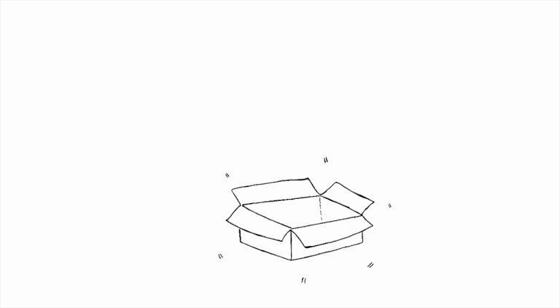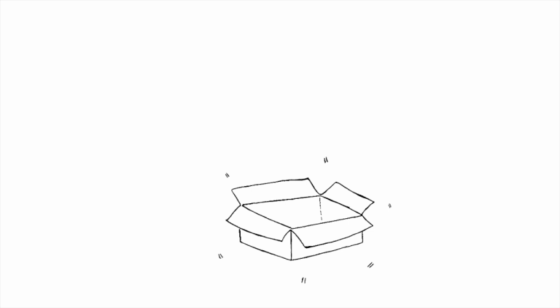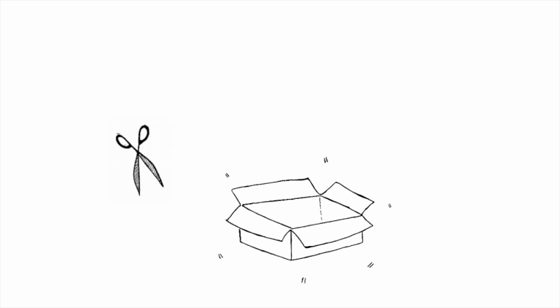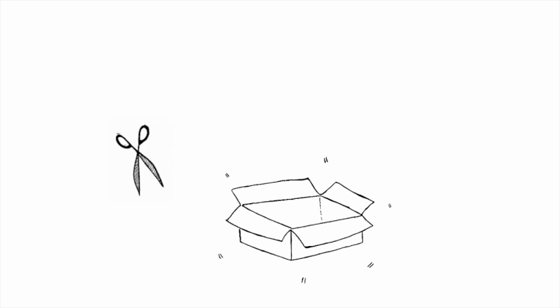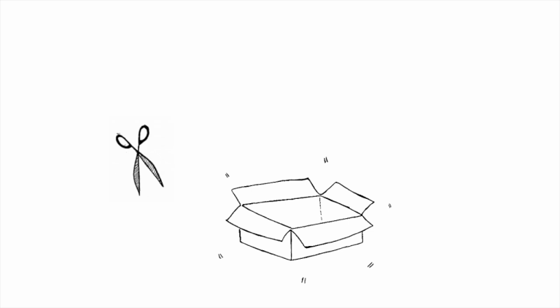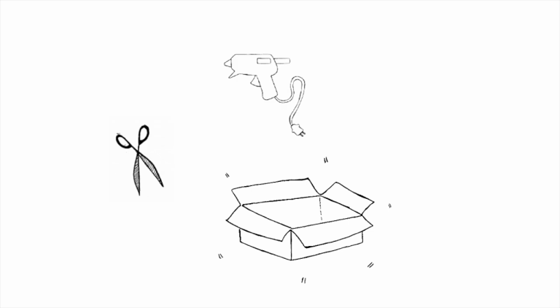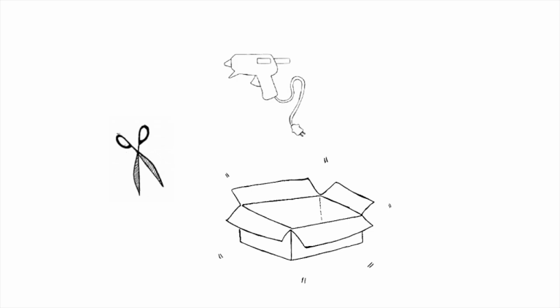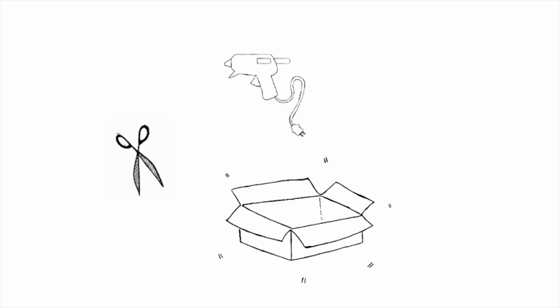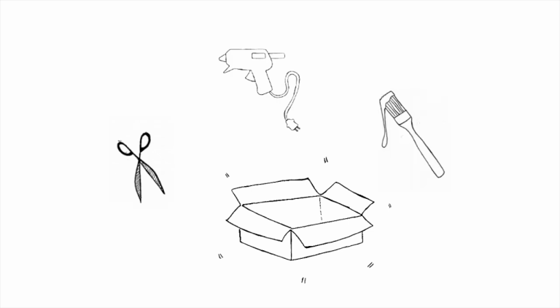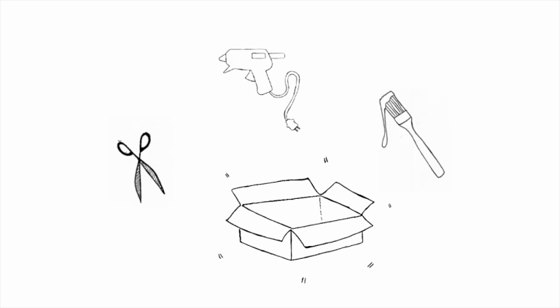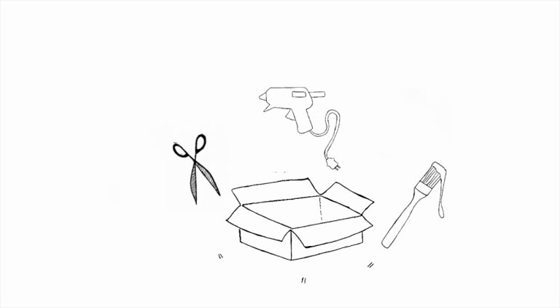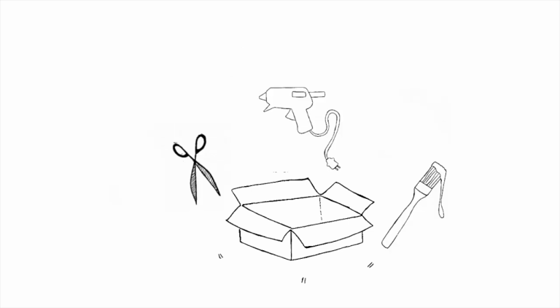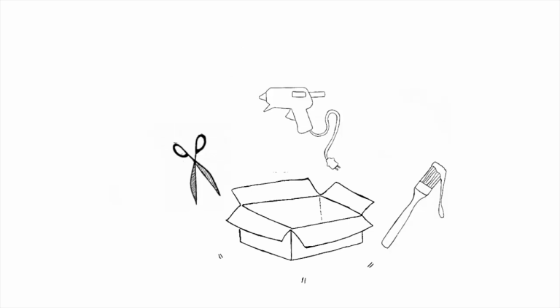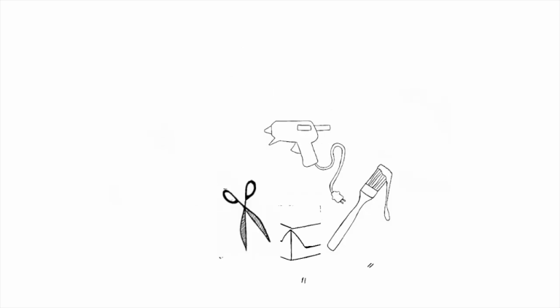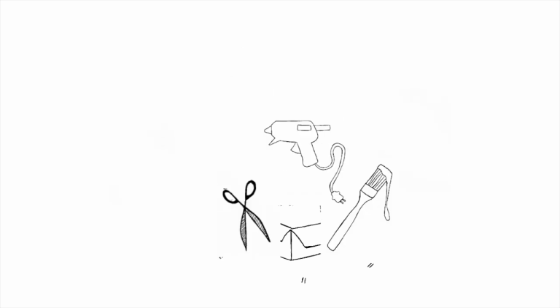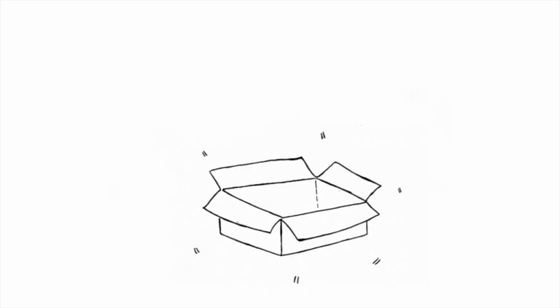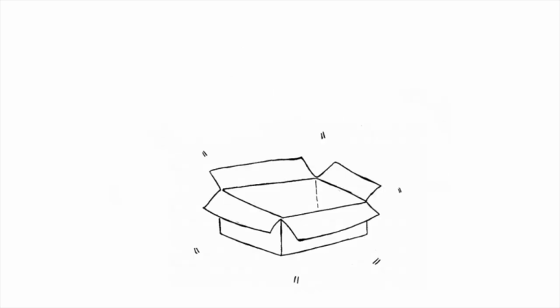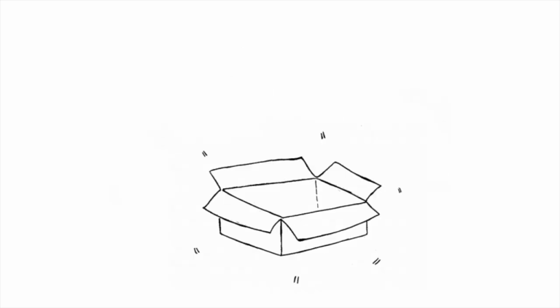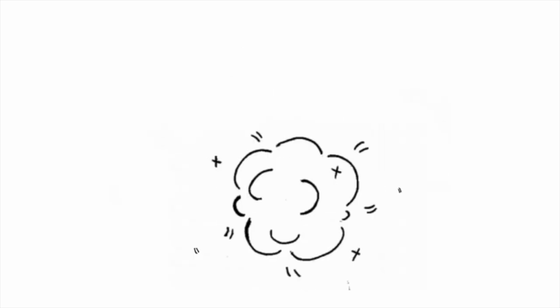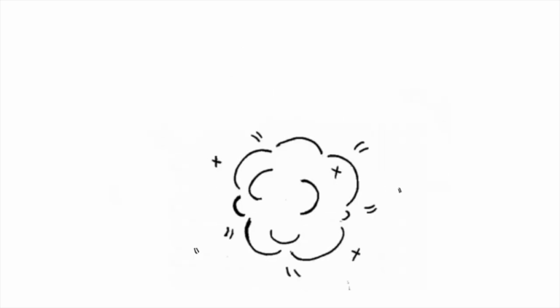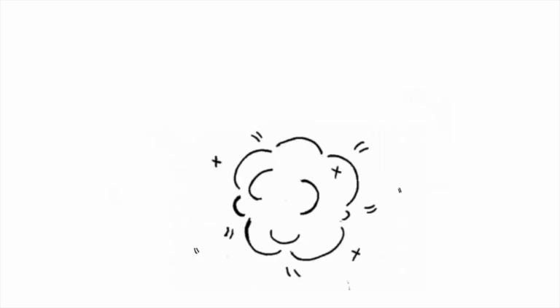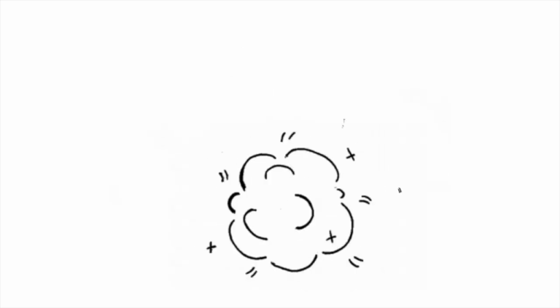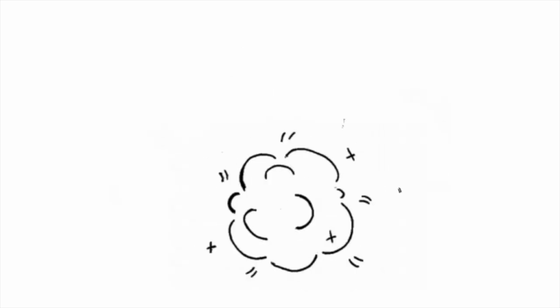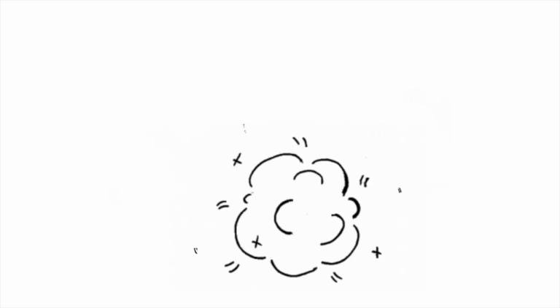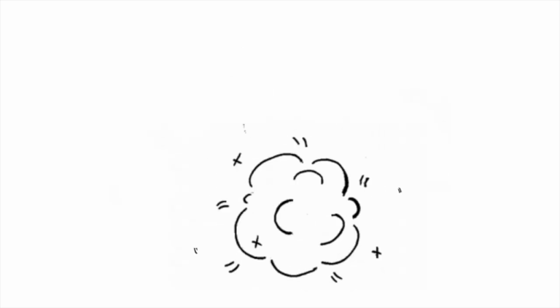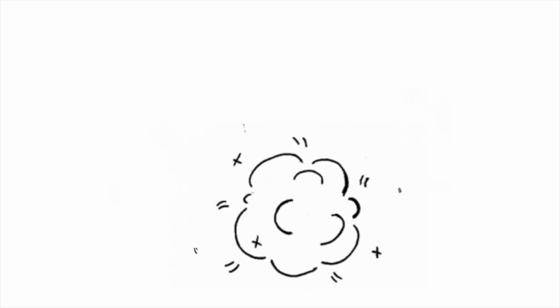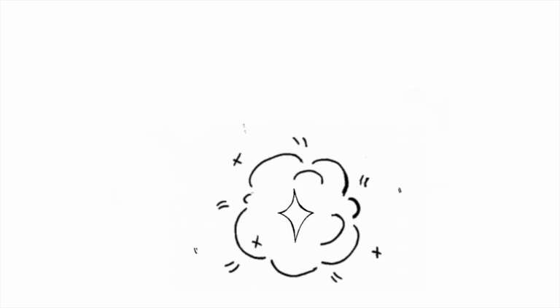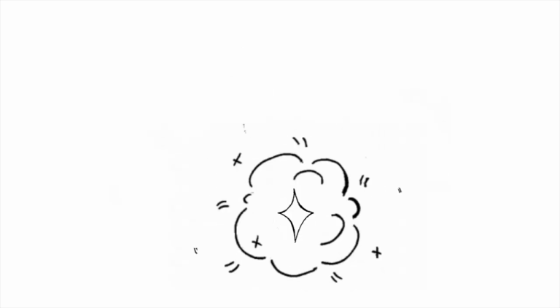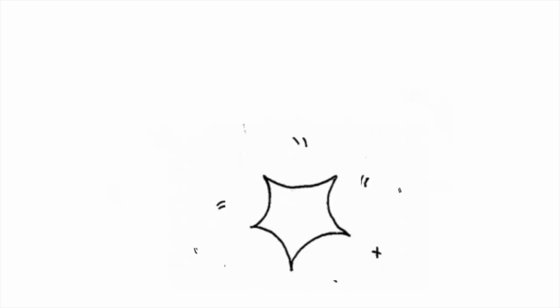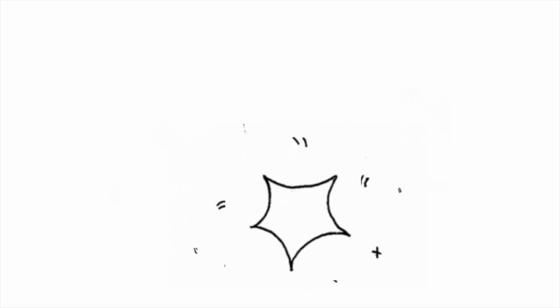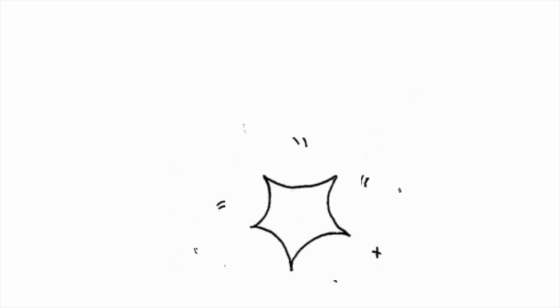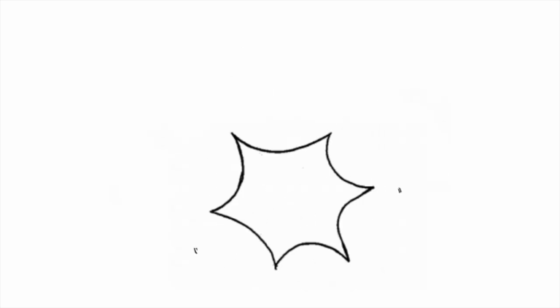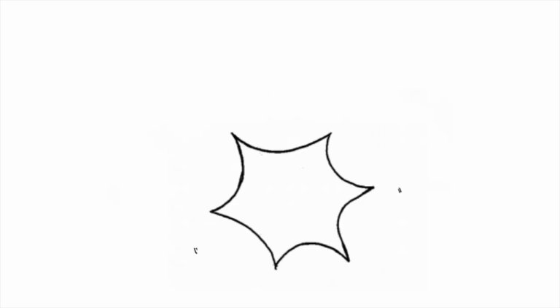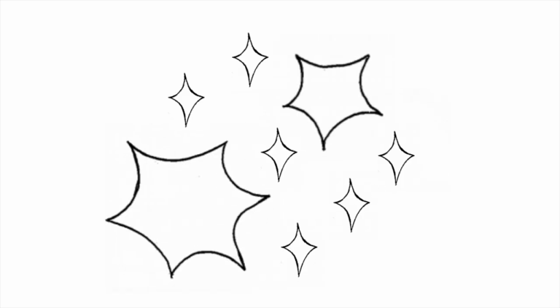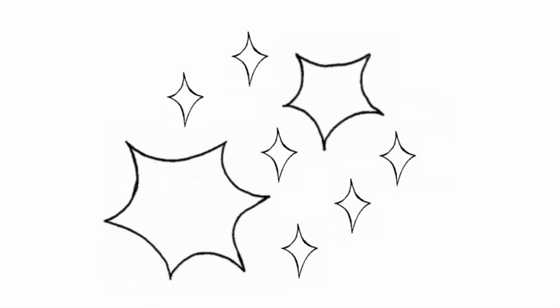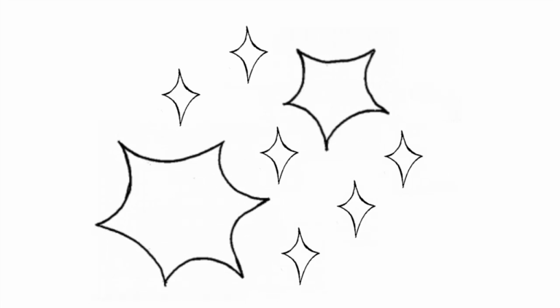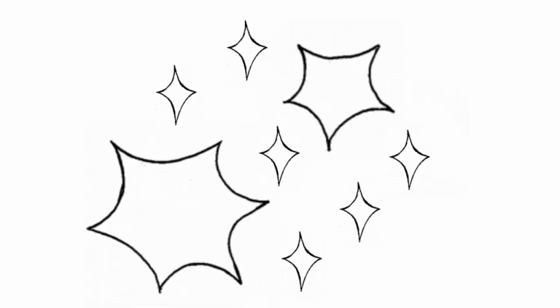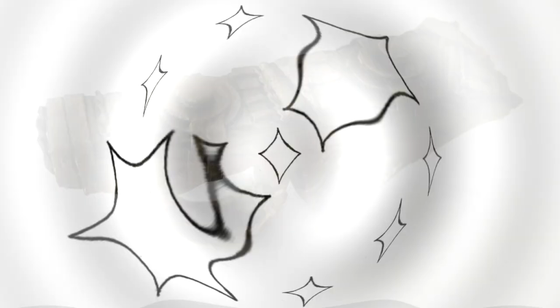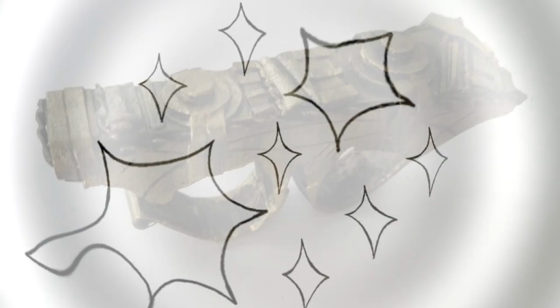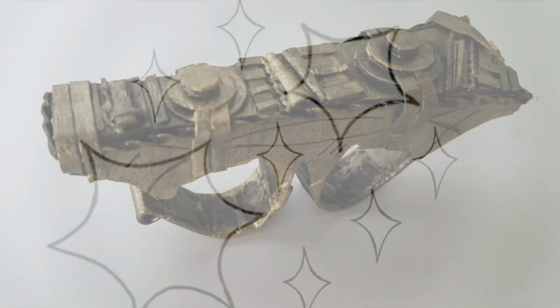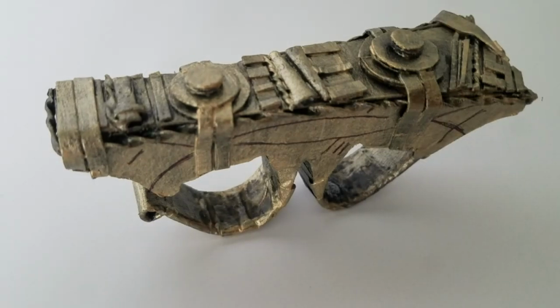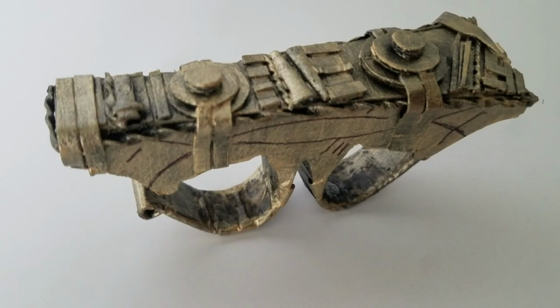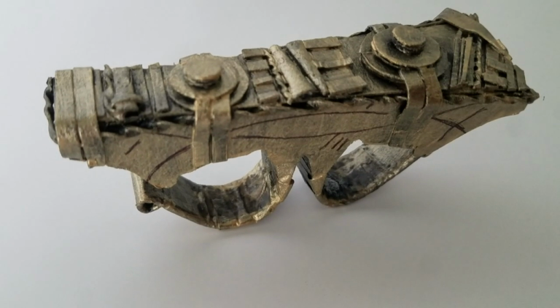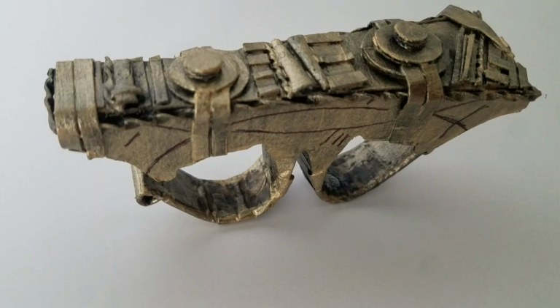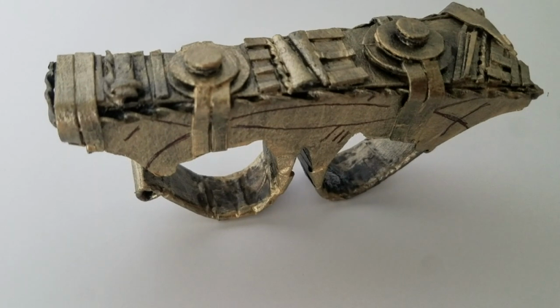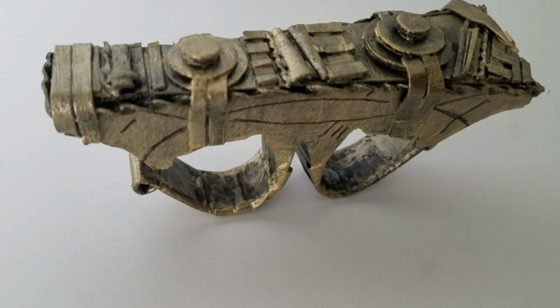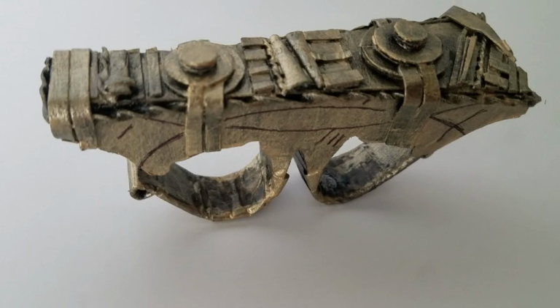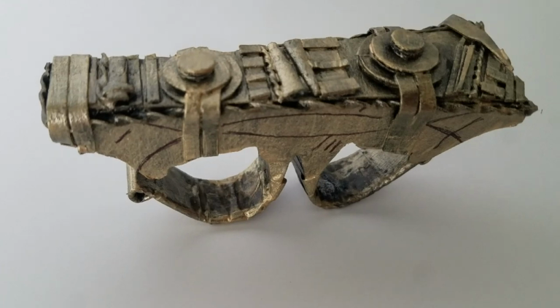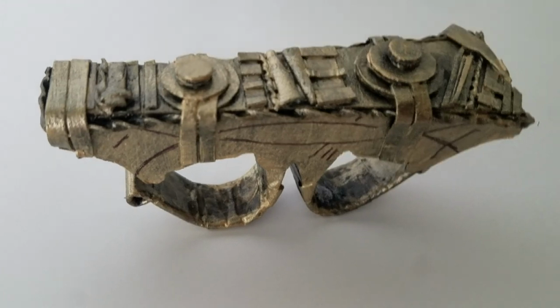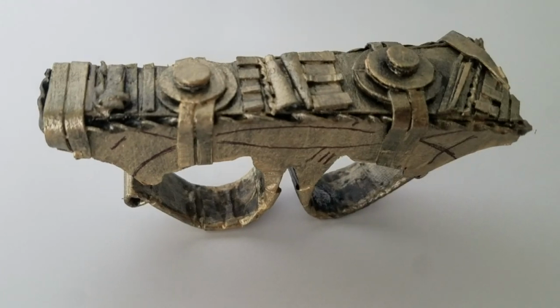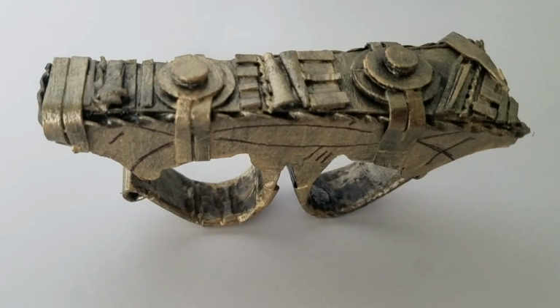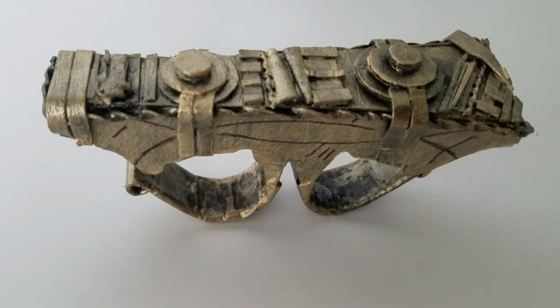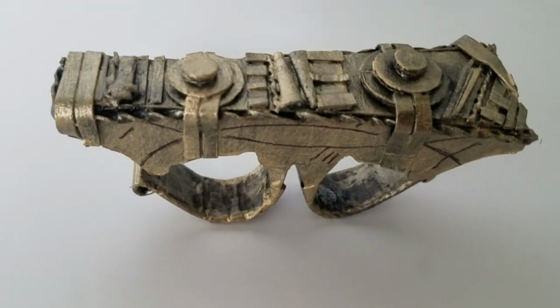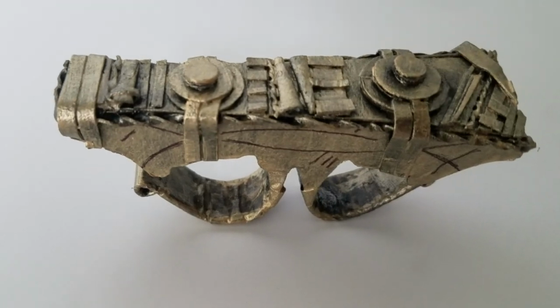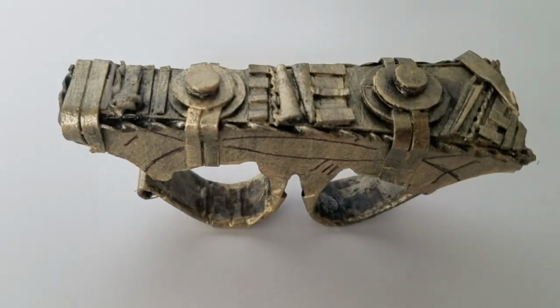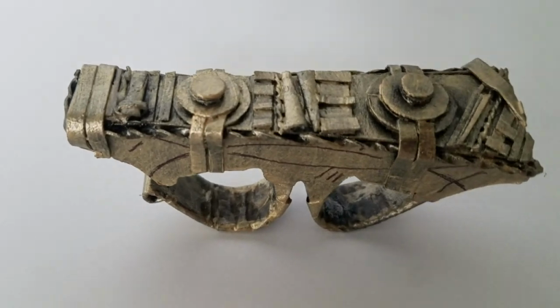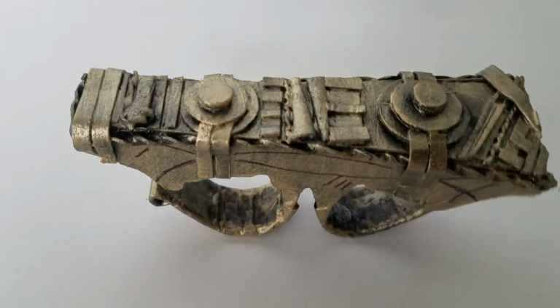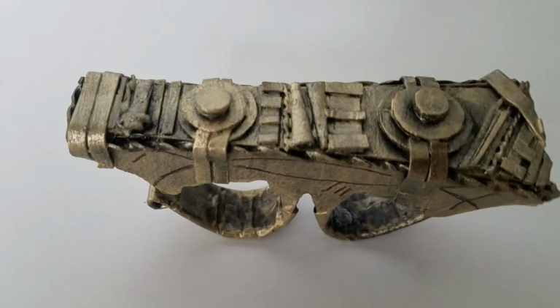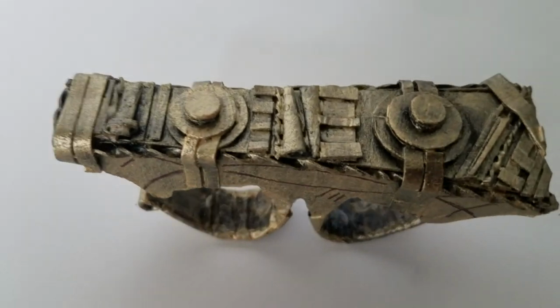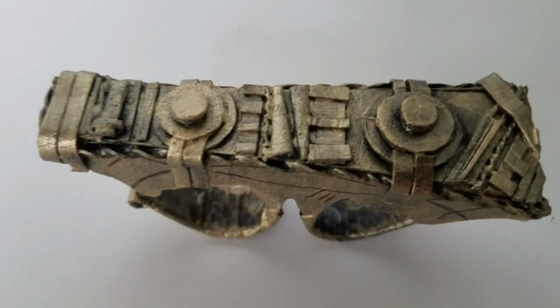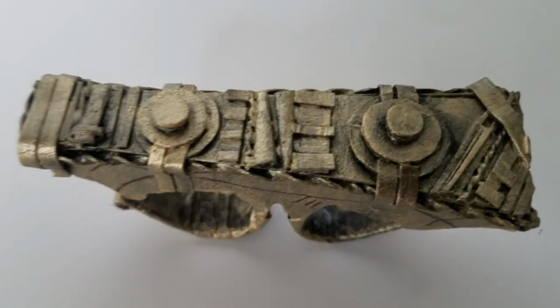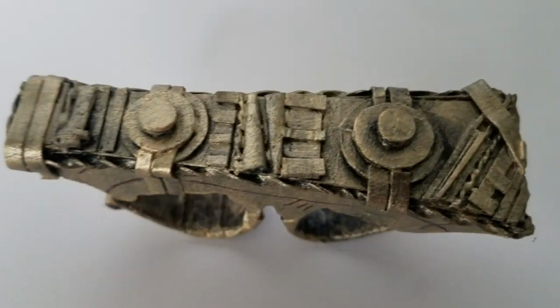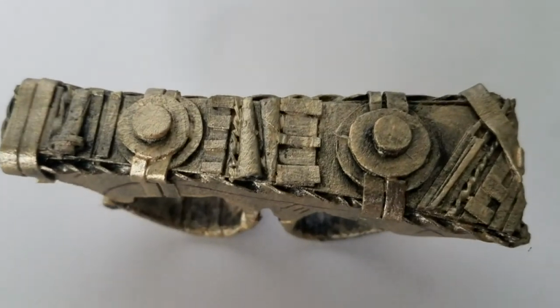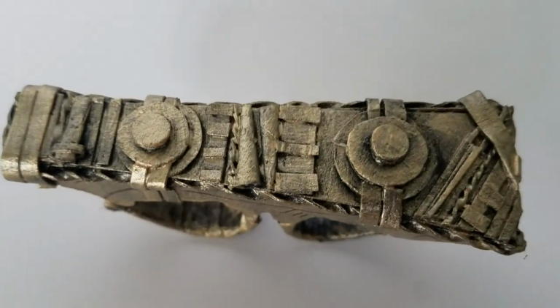Hi everyone, I'm Steven and today I'm making Doctor Strange's Sling Ring out of cardboard. If you're curious, please subscribe, like this video, and let's get to it!